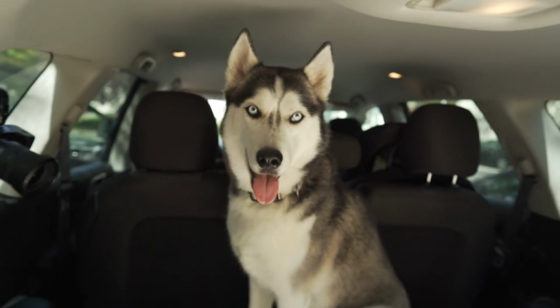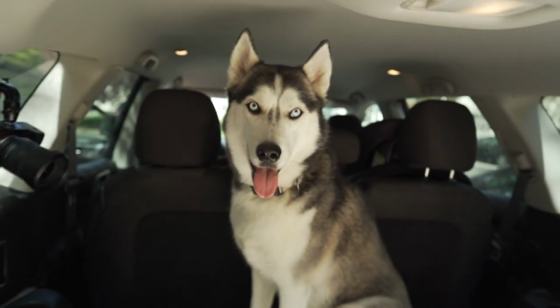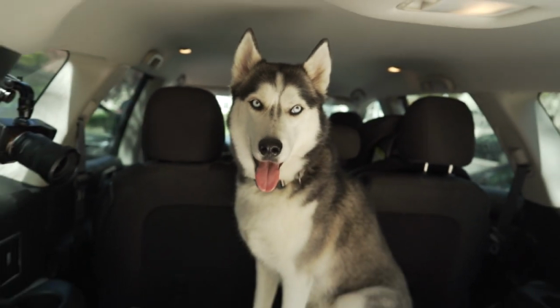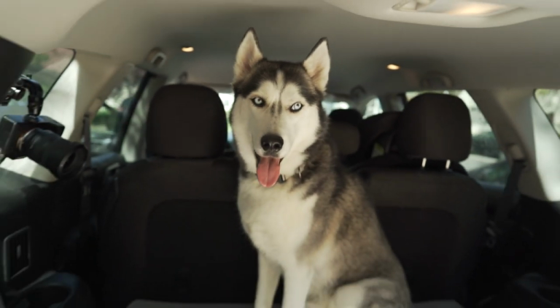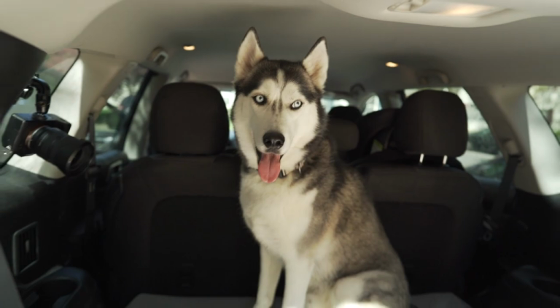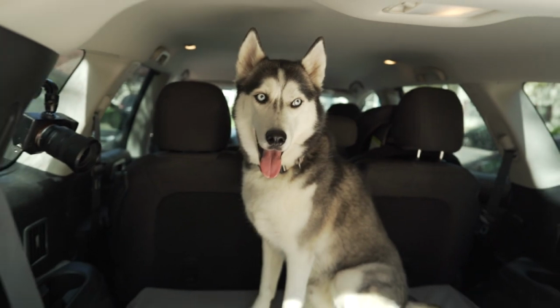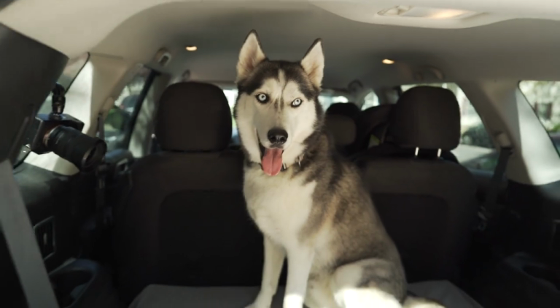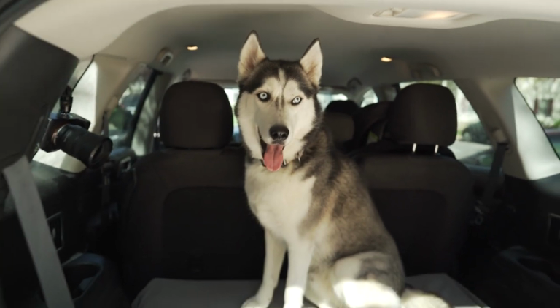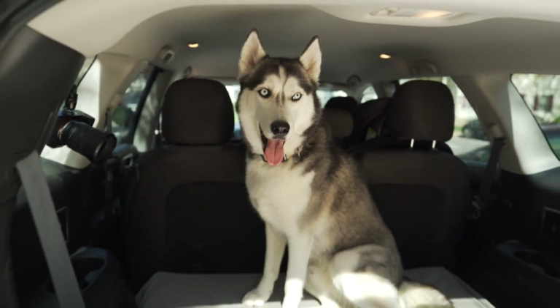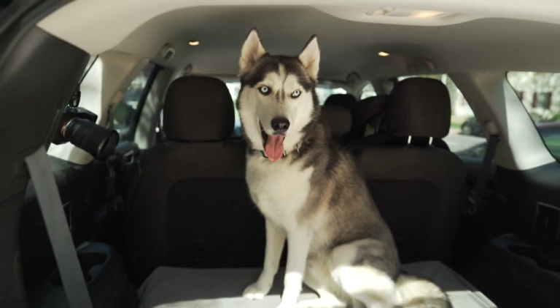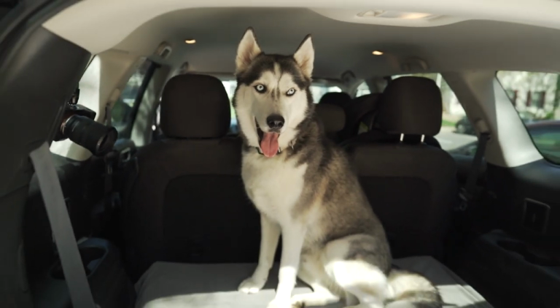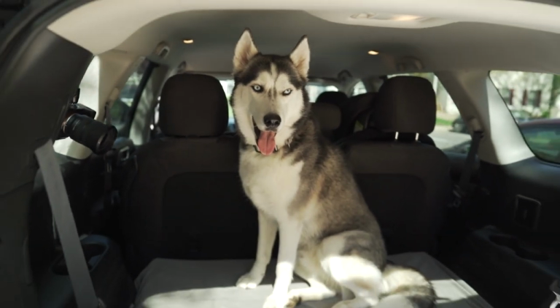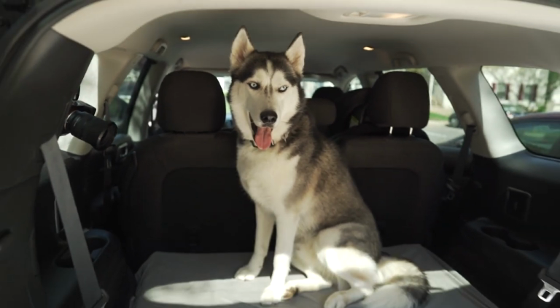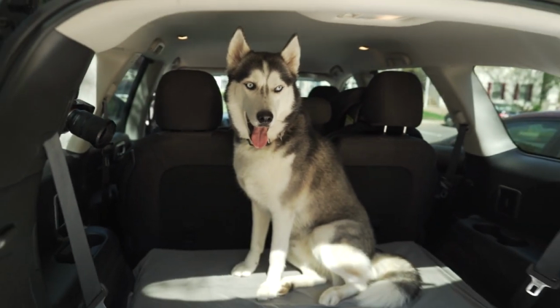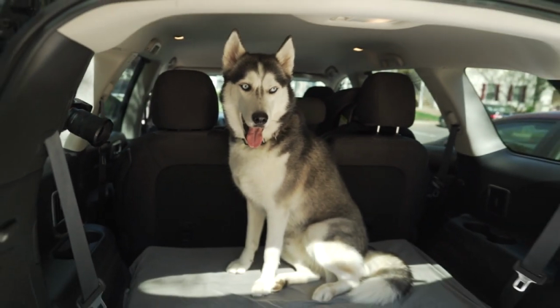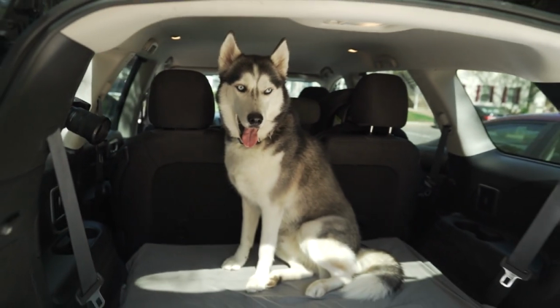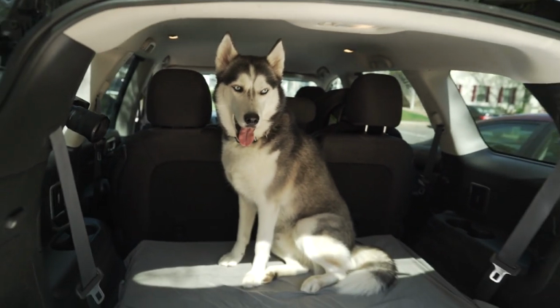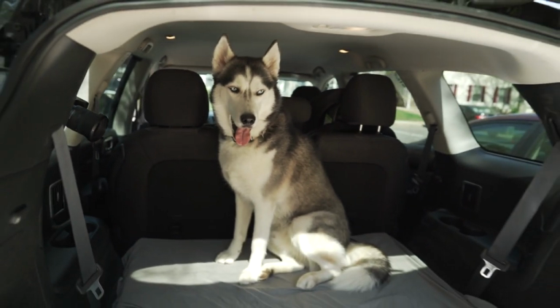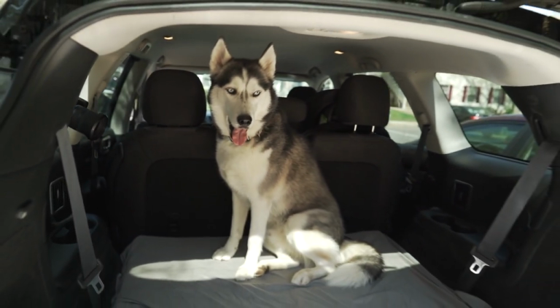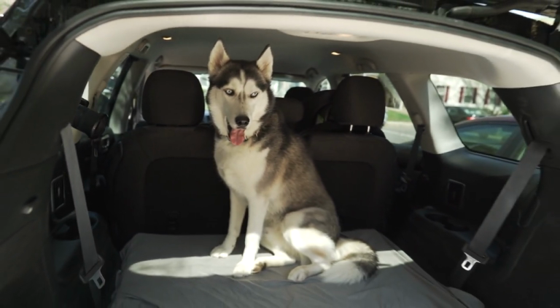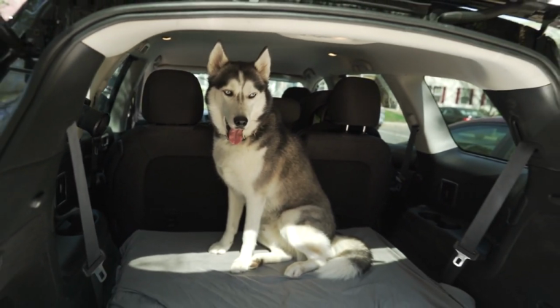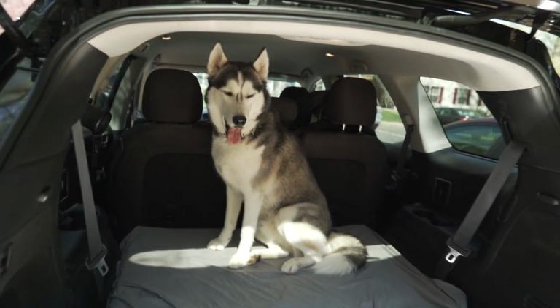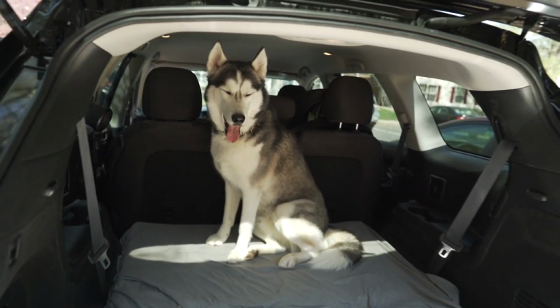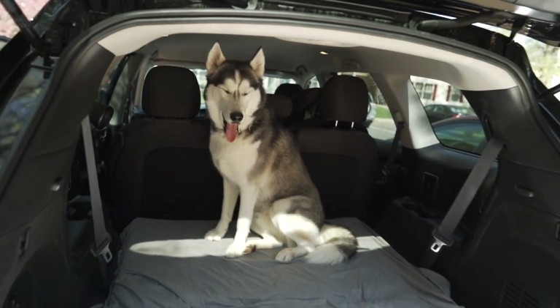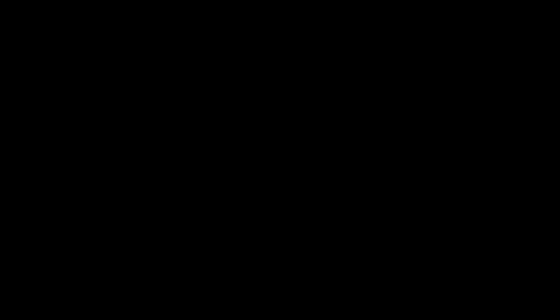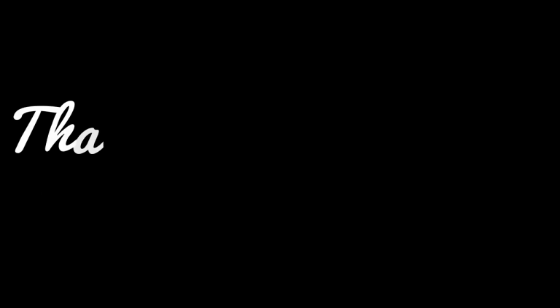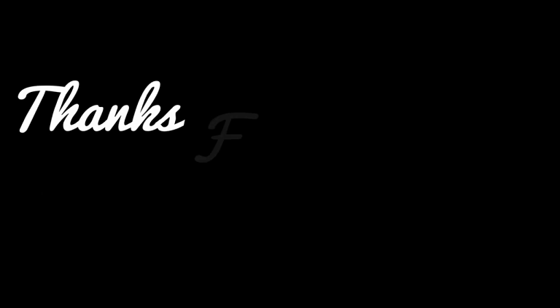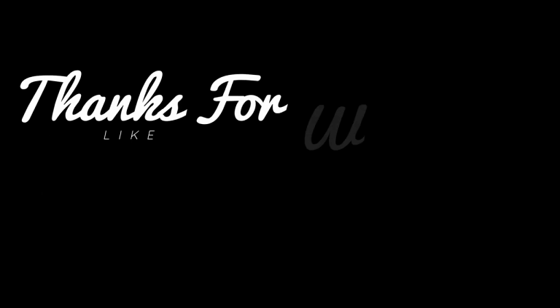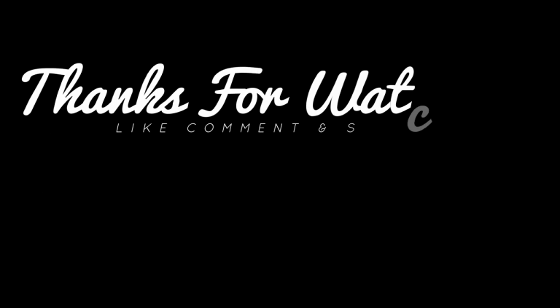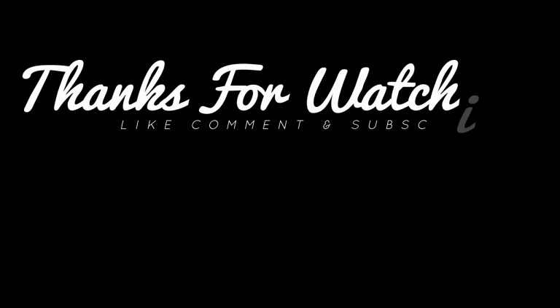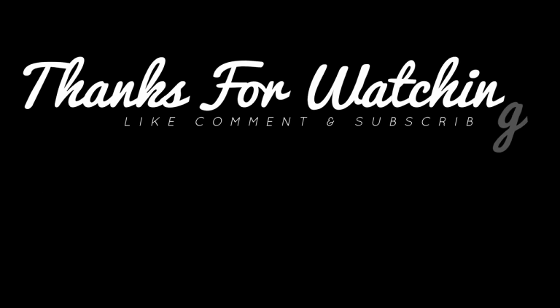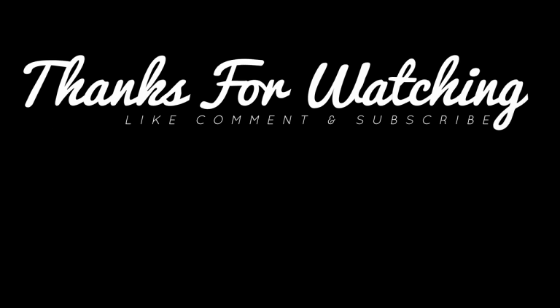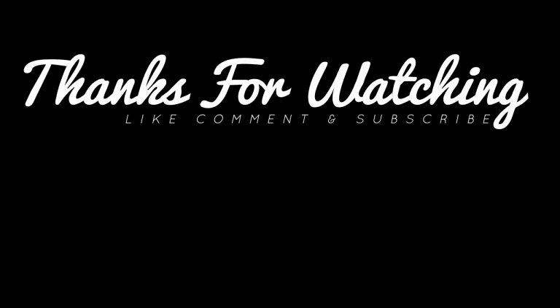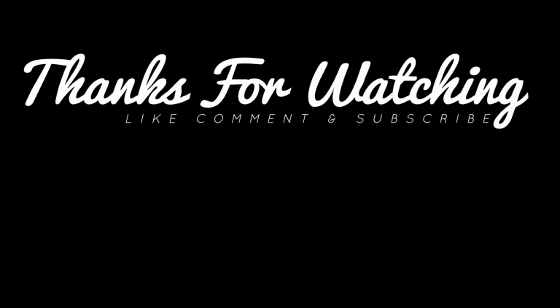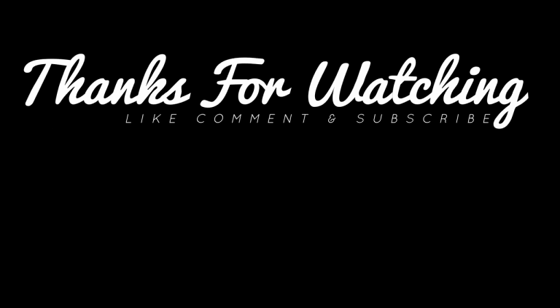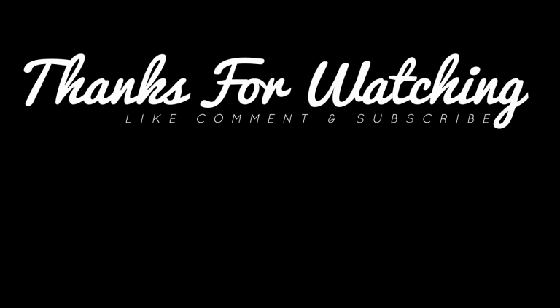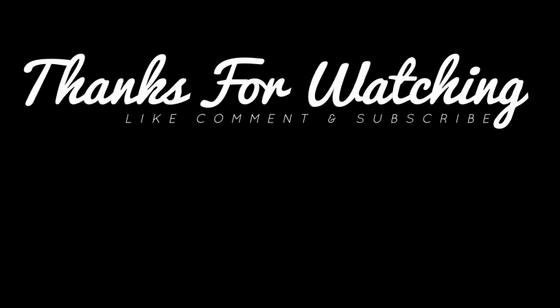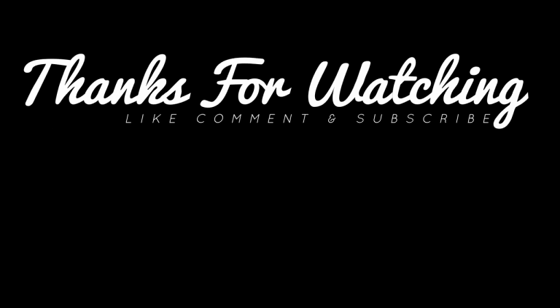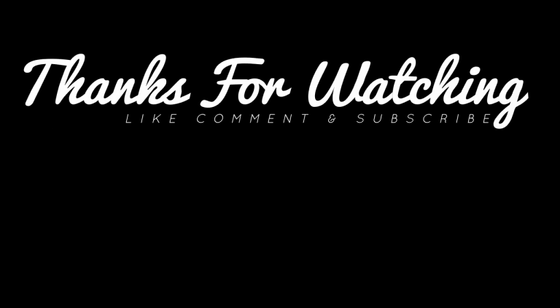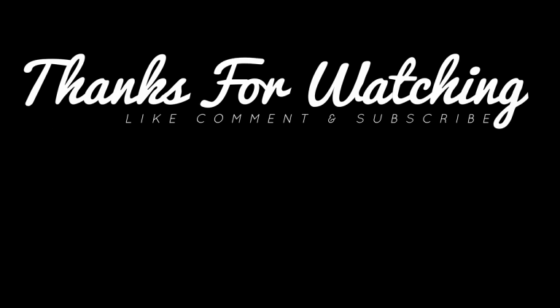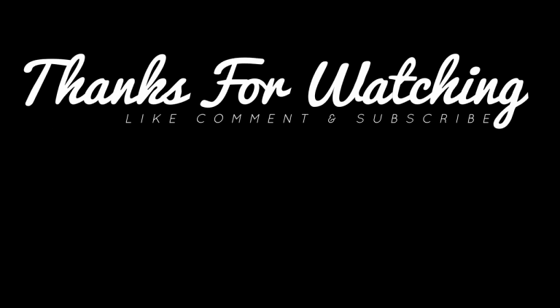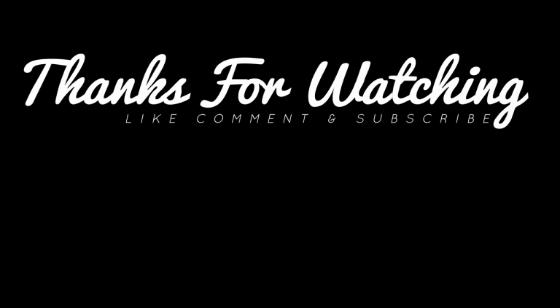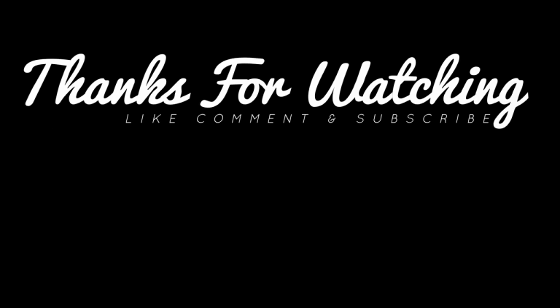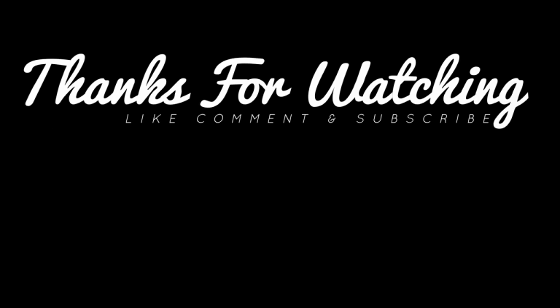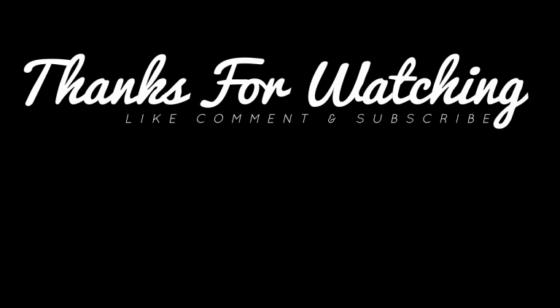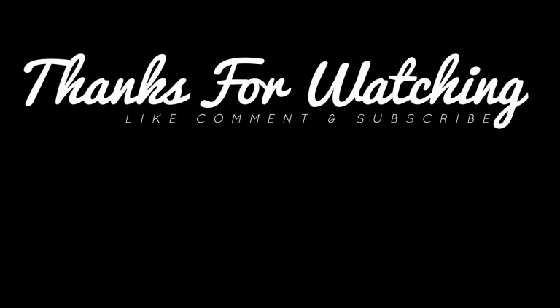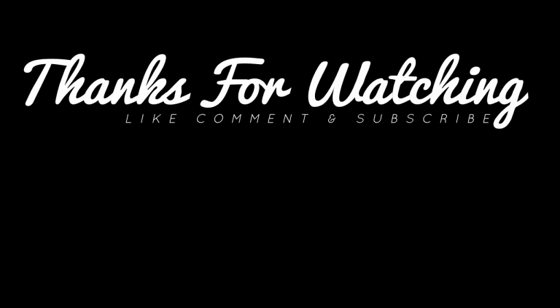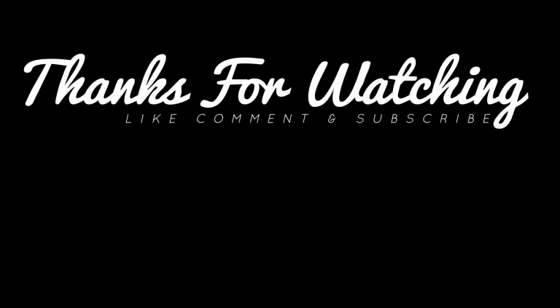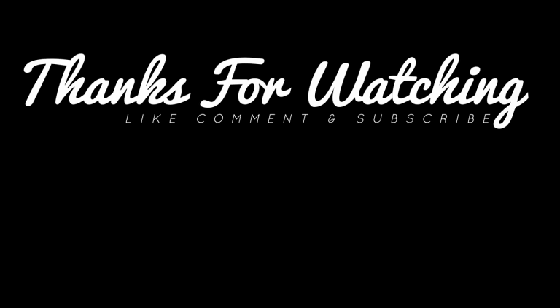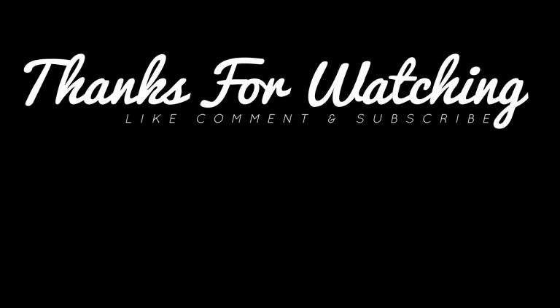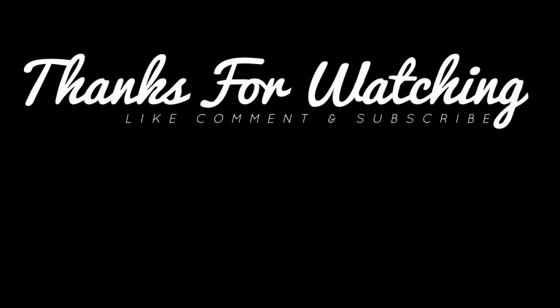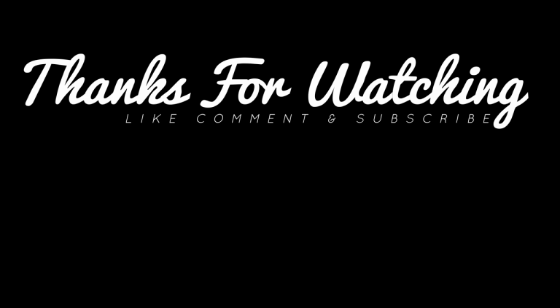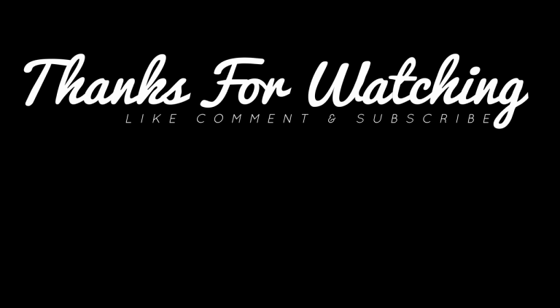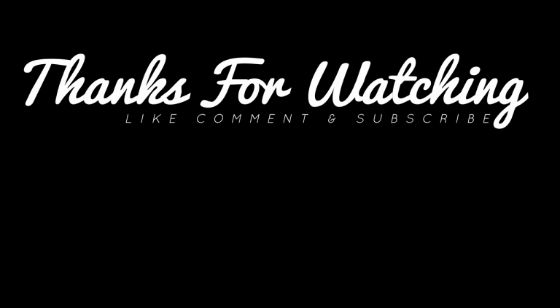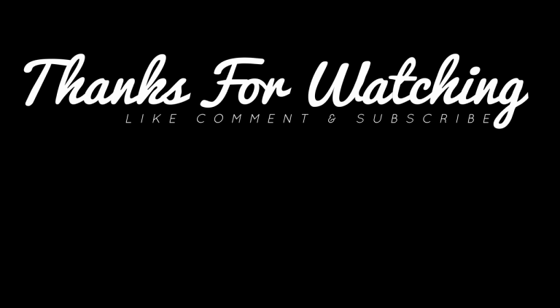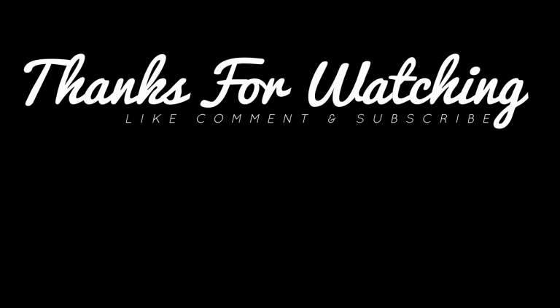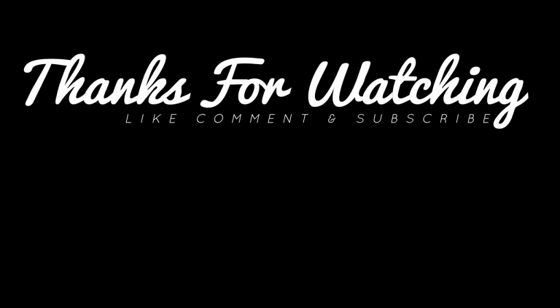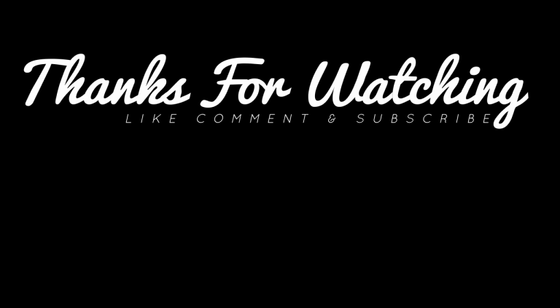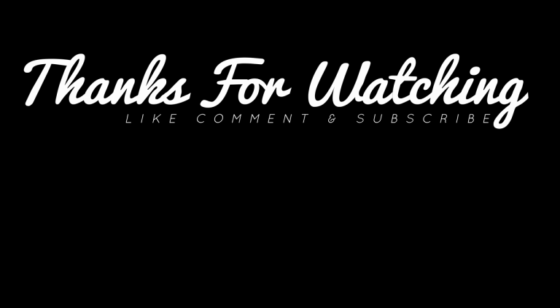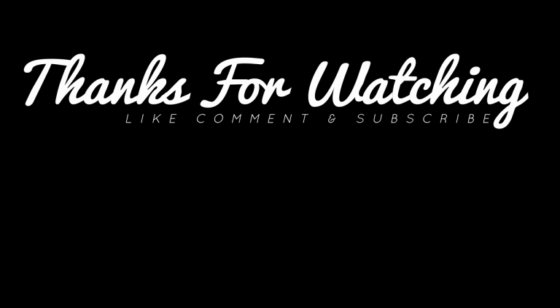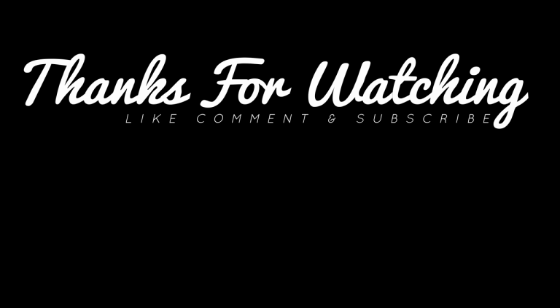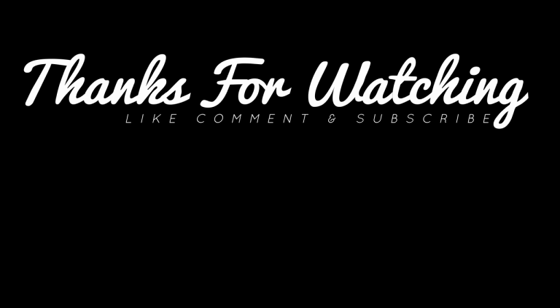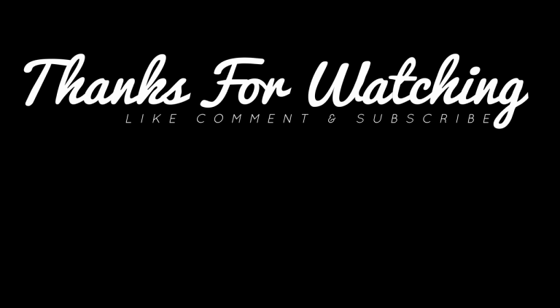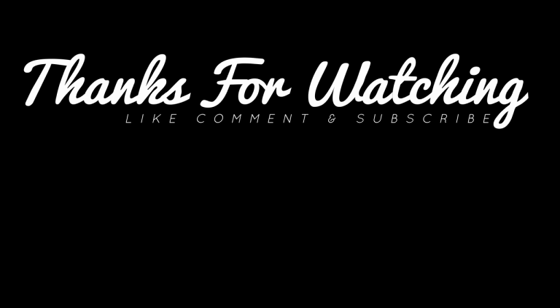Thank you guys so much for watching, and if you have any other questions about Husky tips or tricks, please let us know in the comments down below.